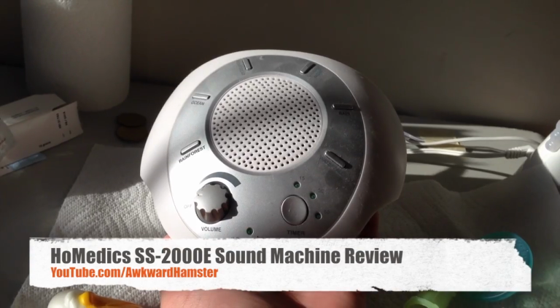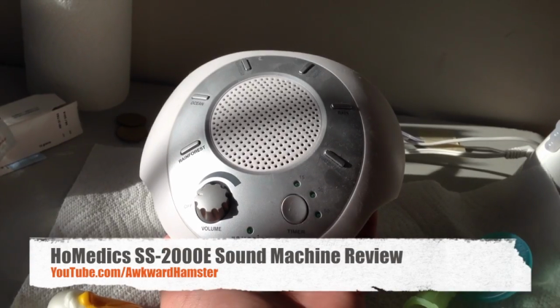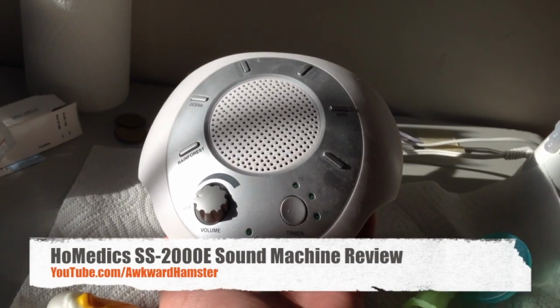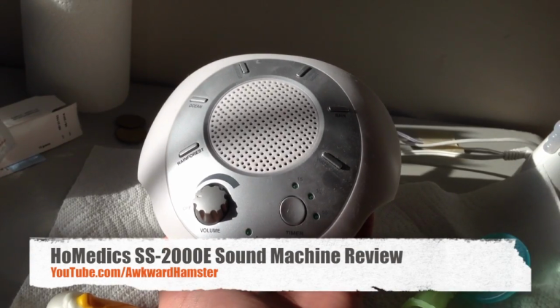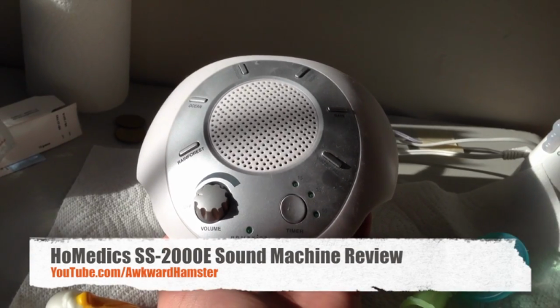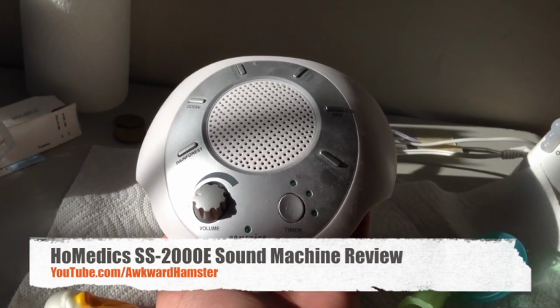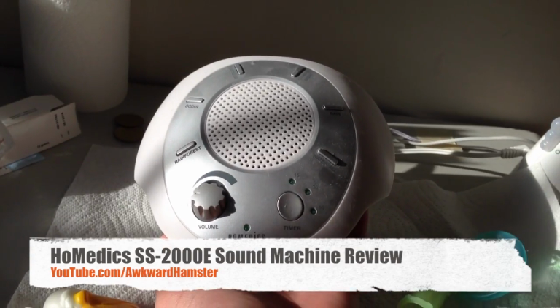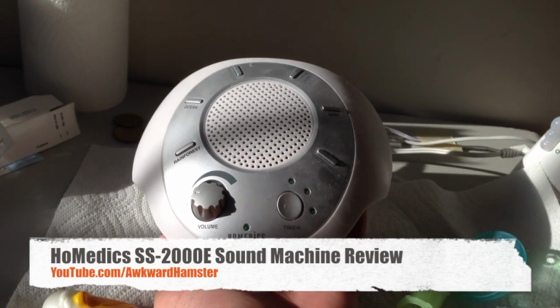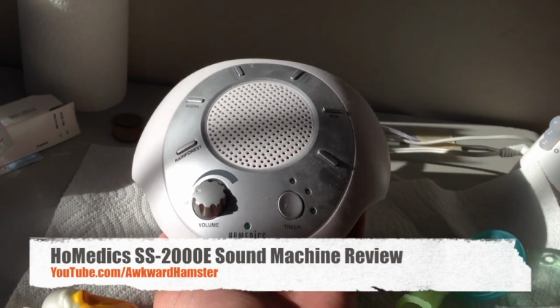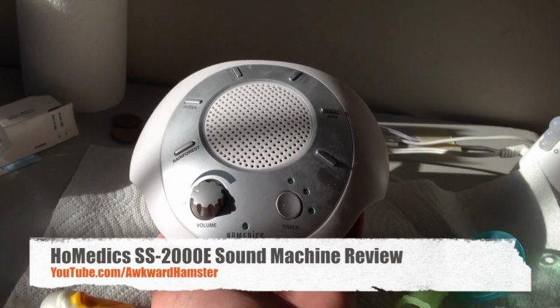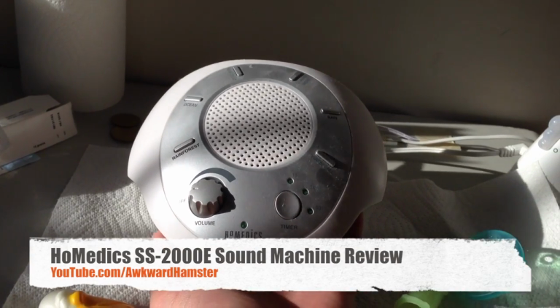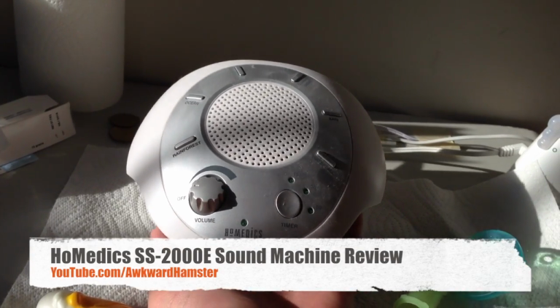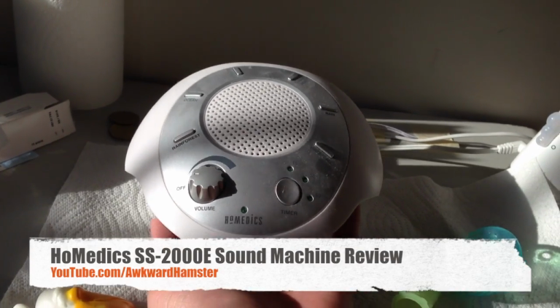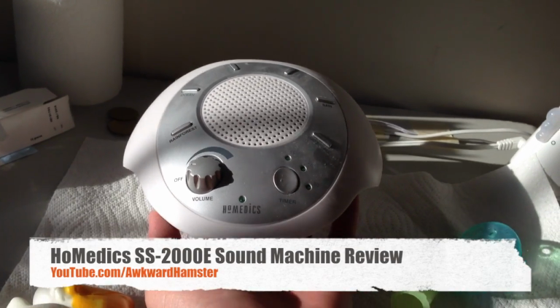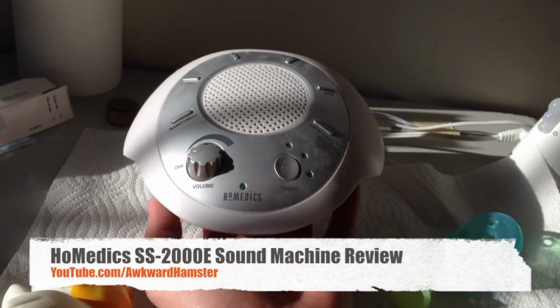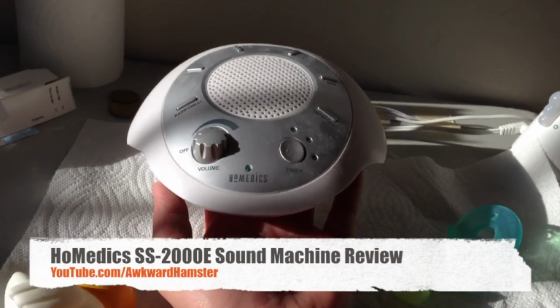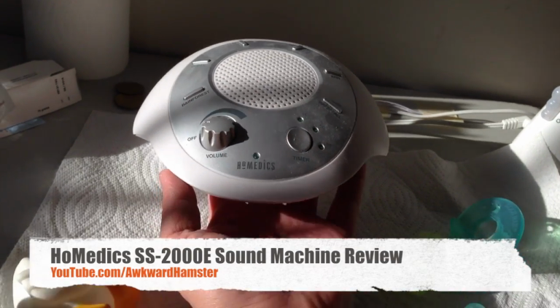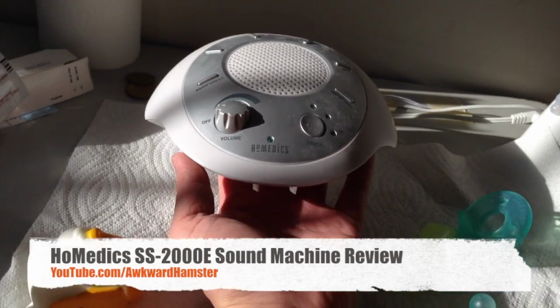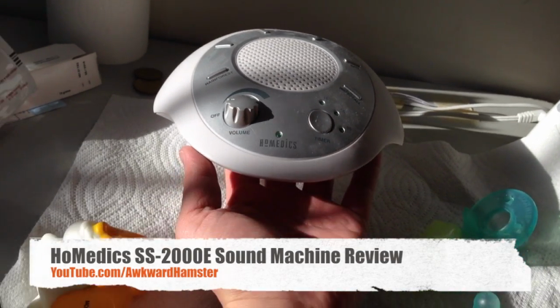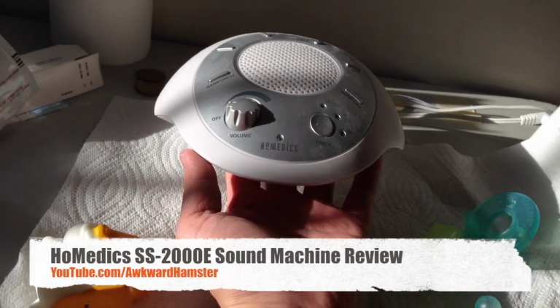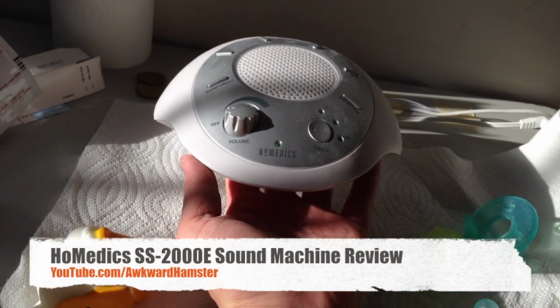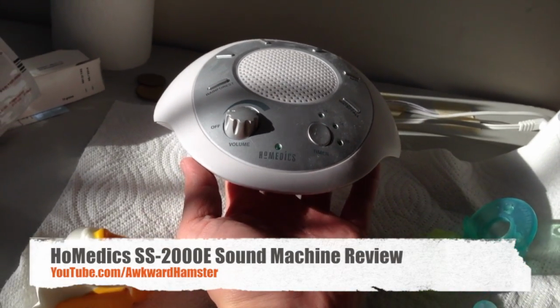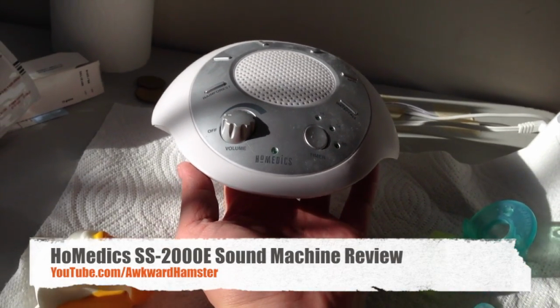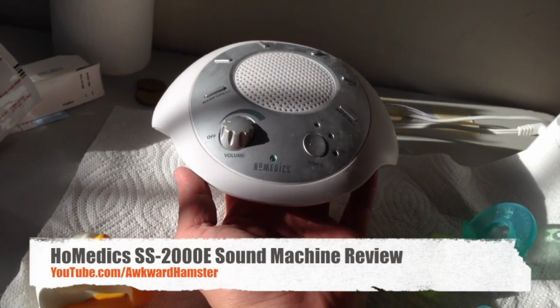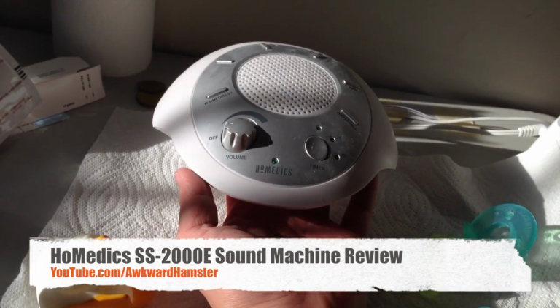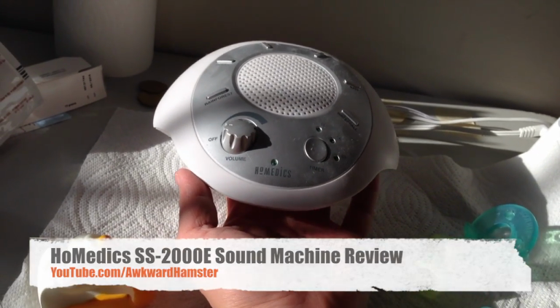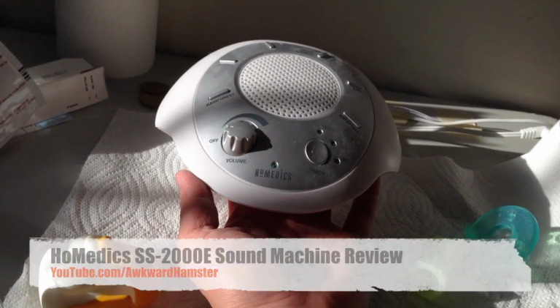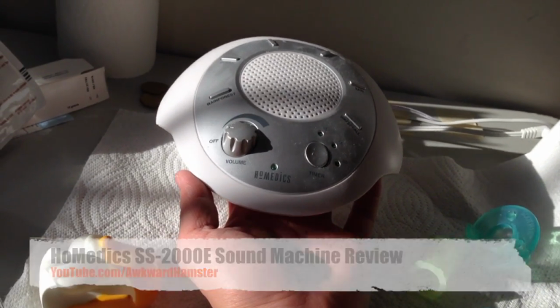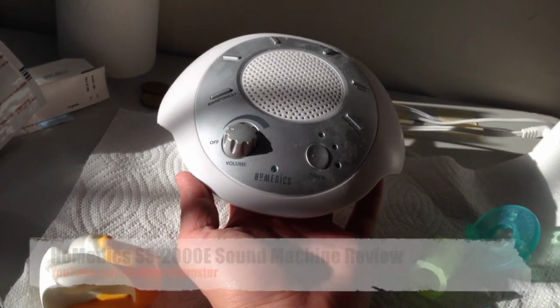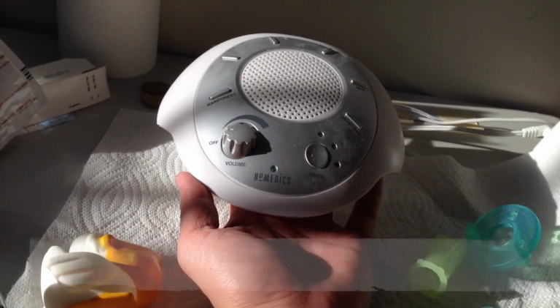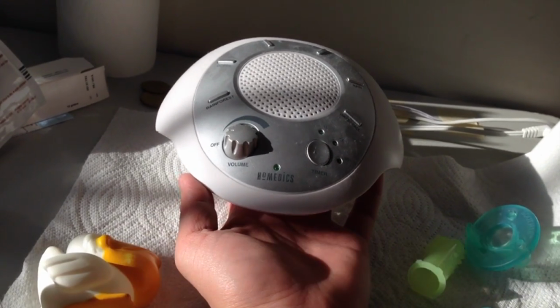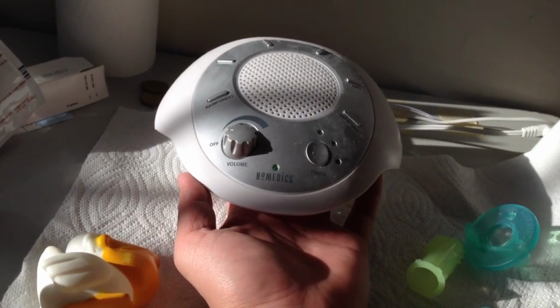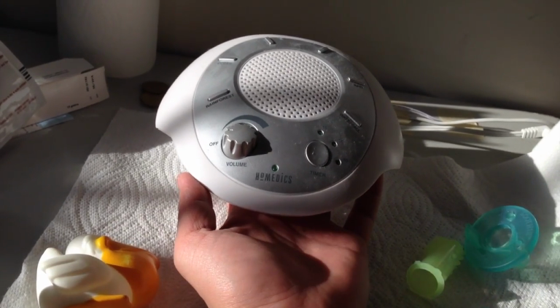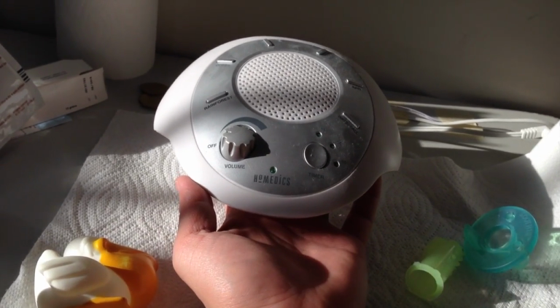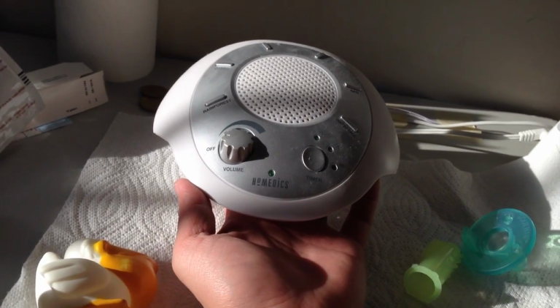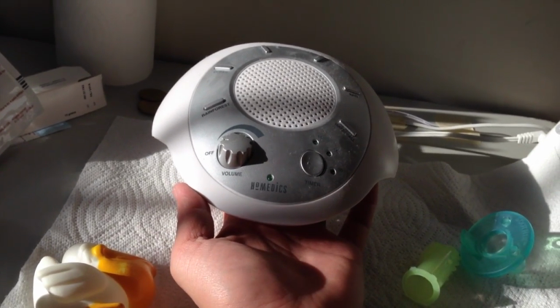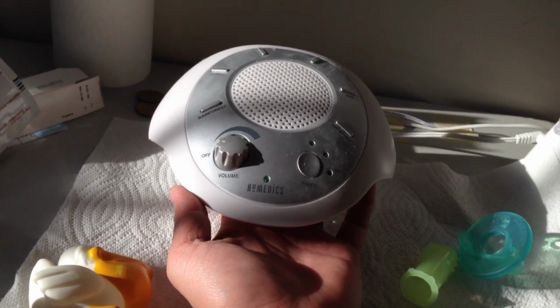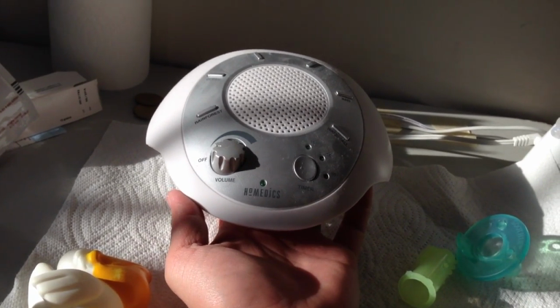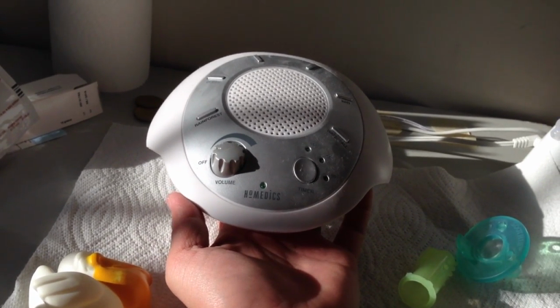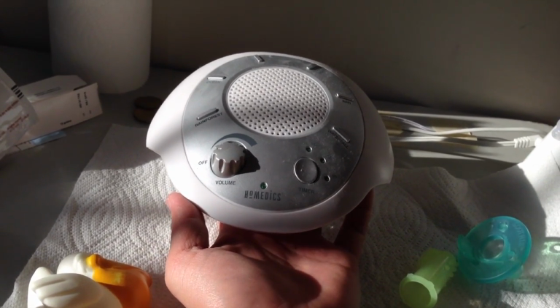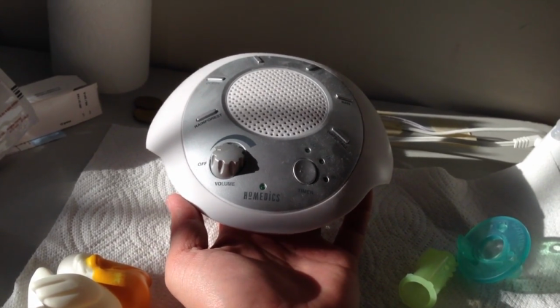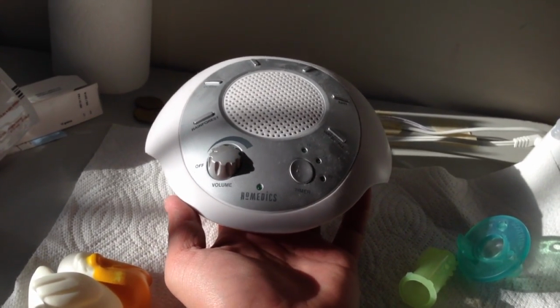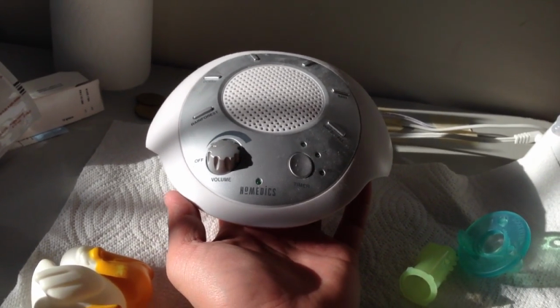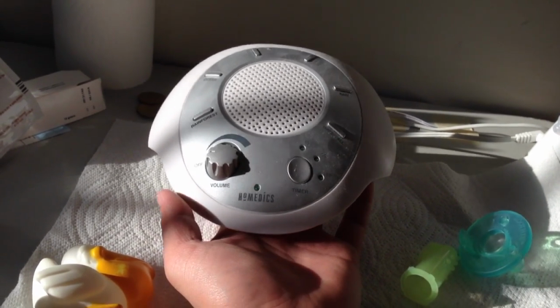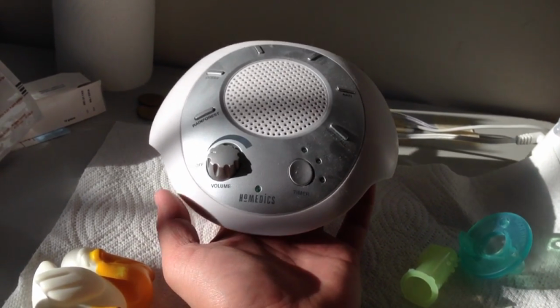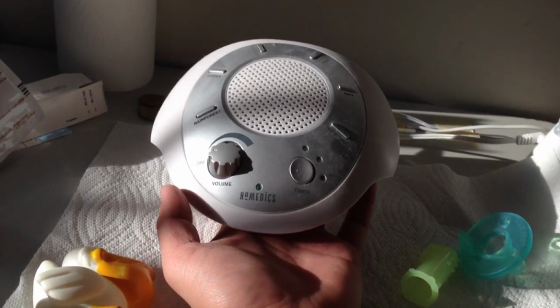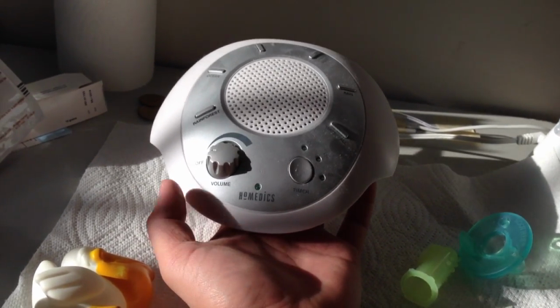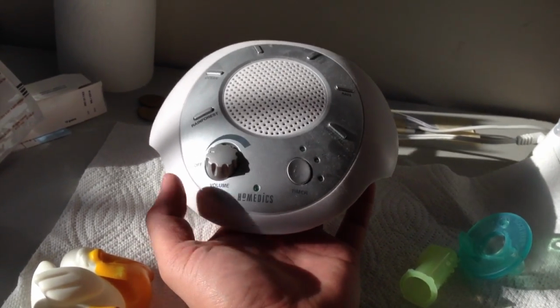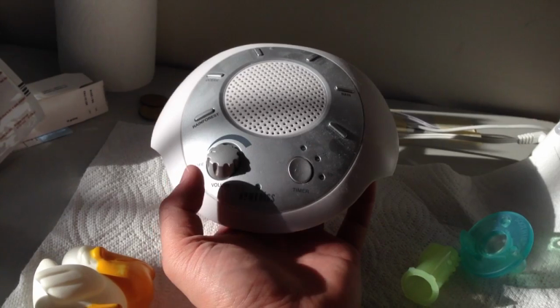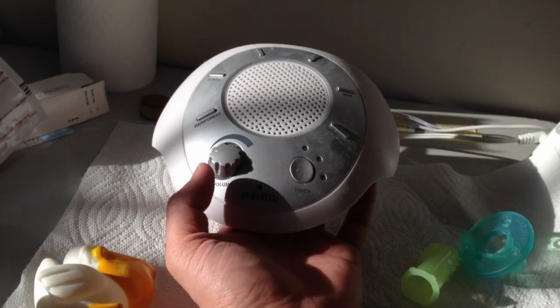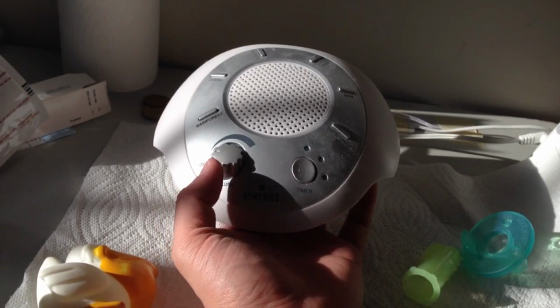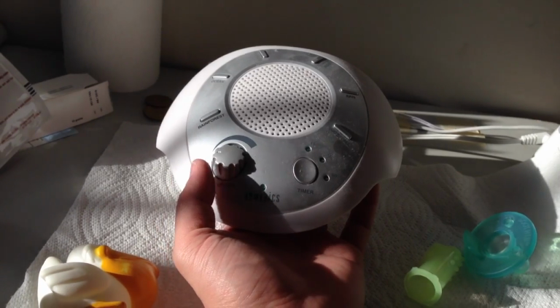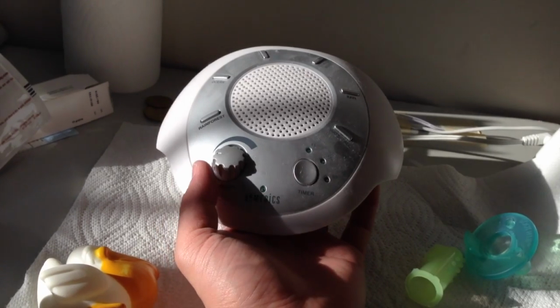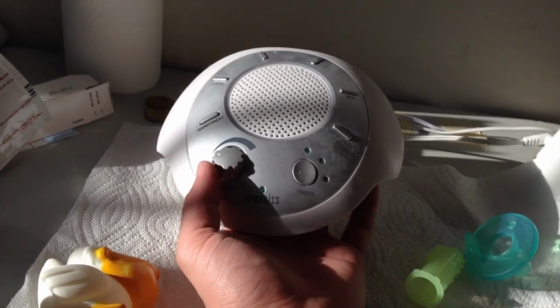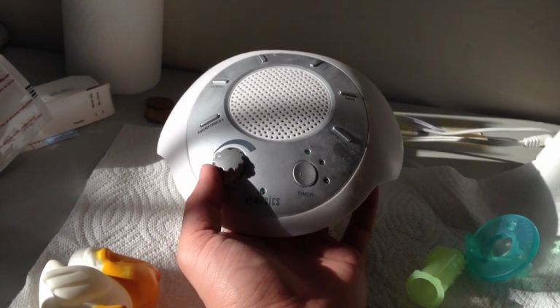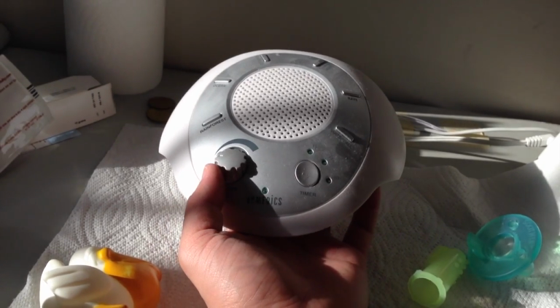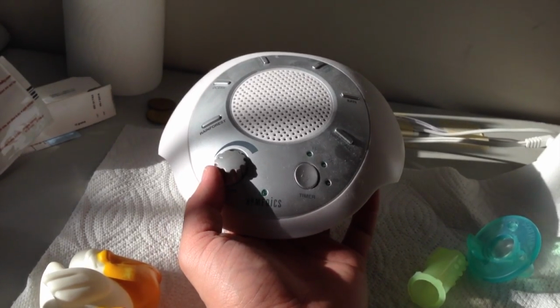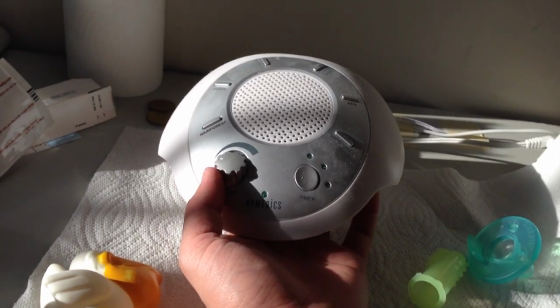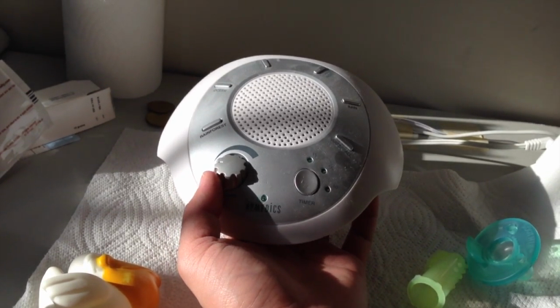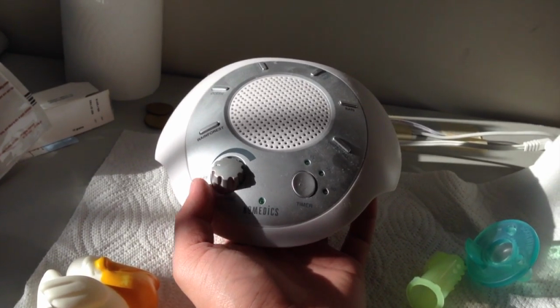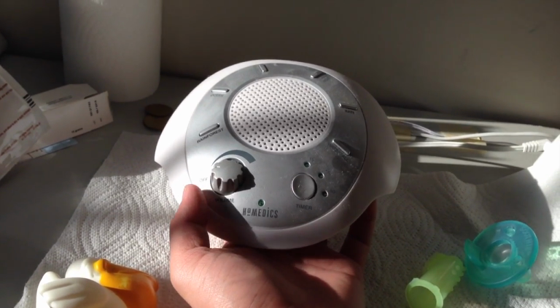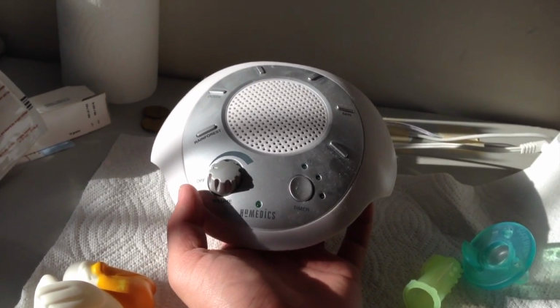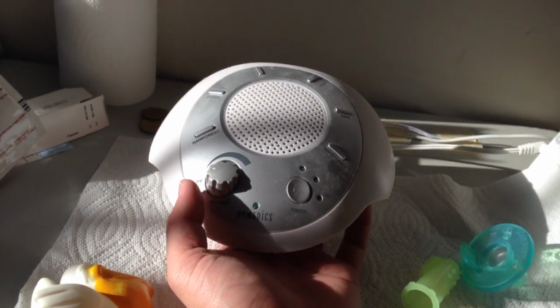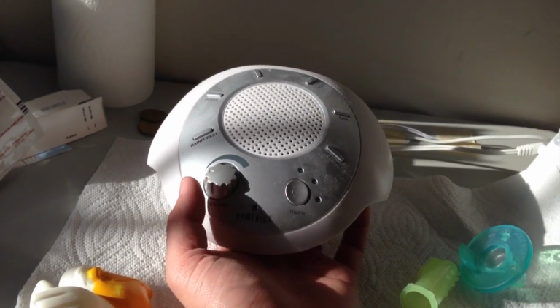Hi folks, welcome to Walker Hamster. In Marcus's bedroom, we also have a sound machine. This one's by Homedics.